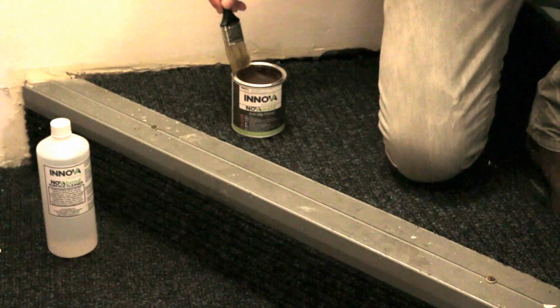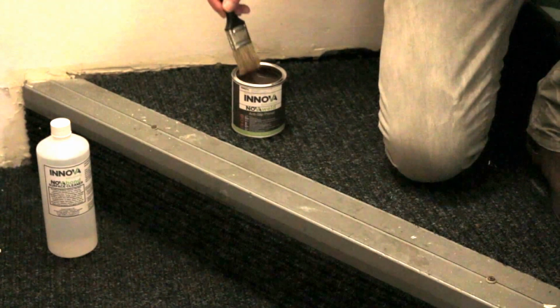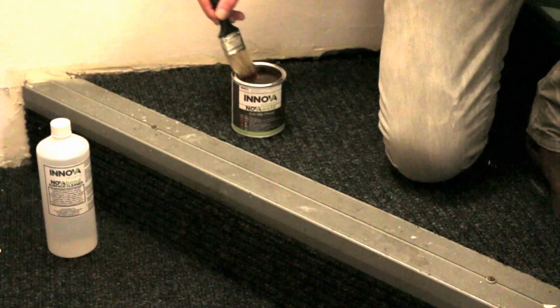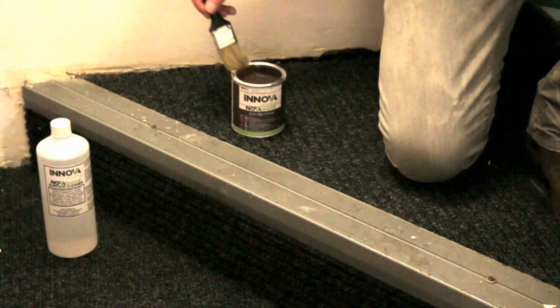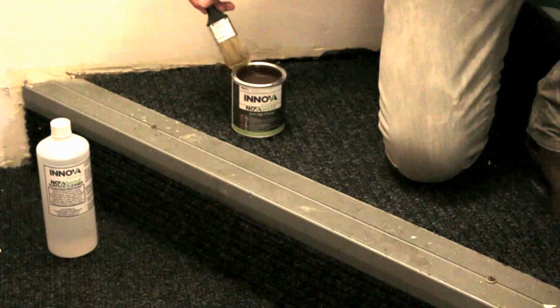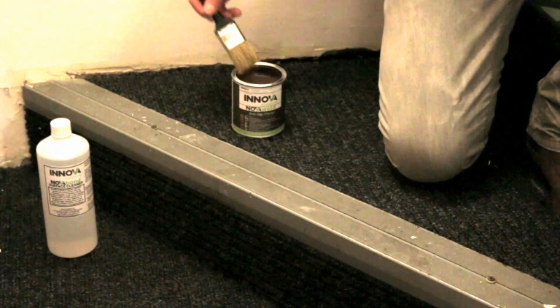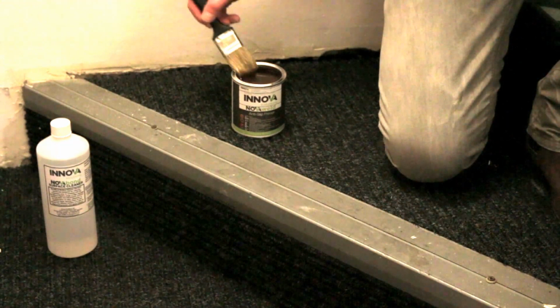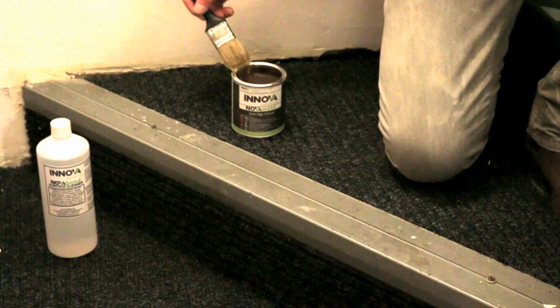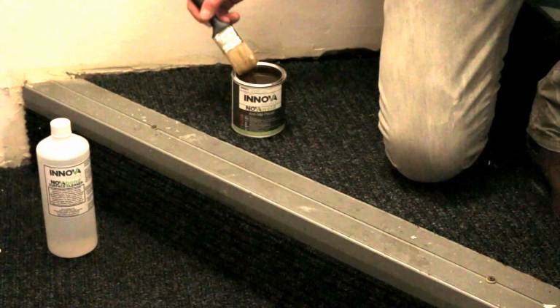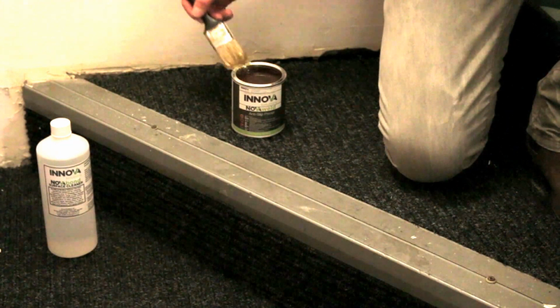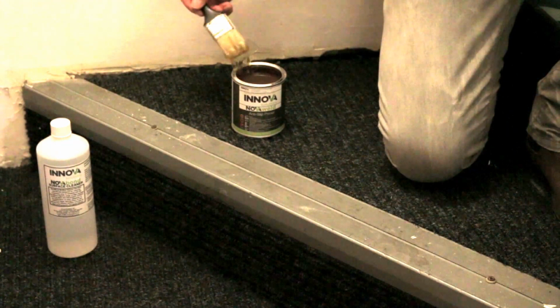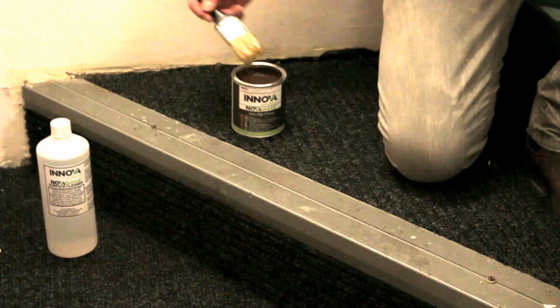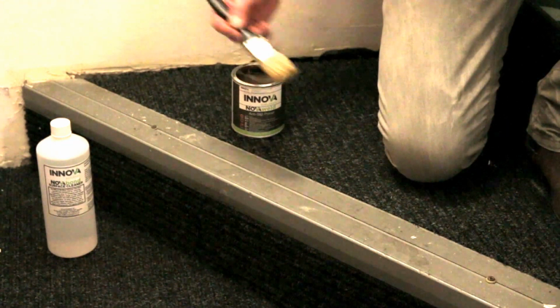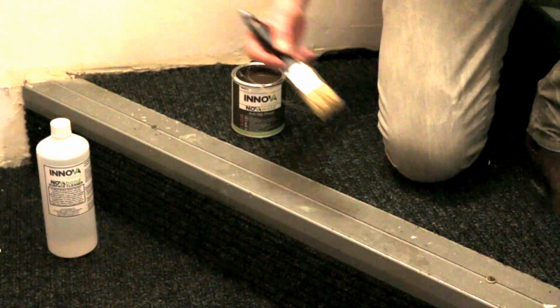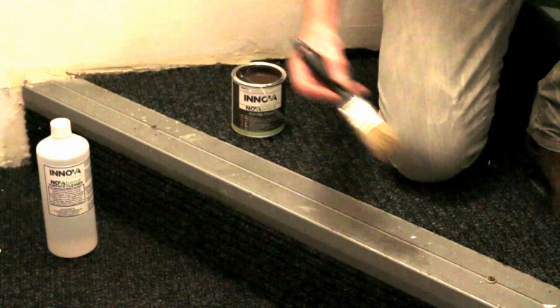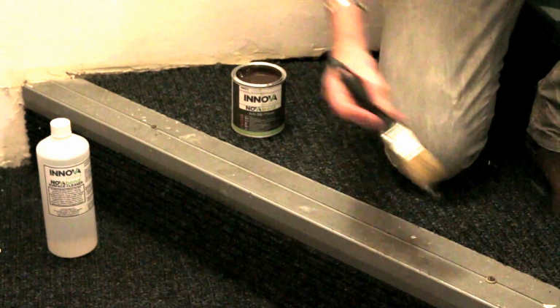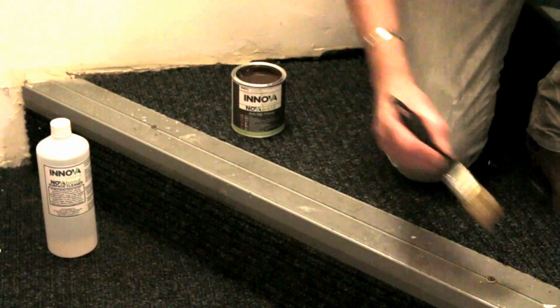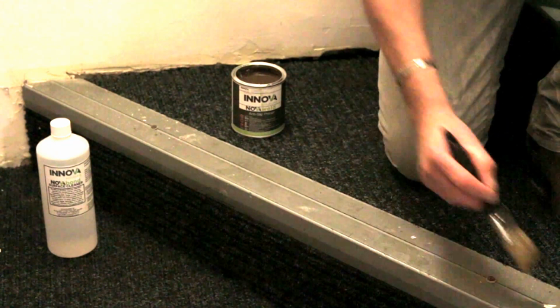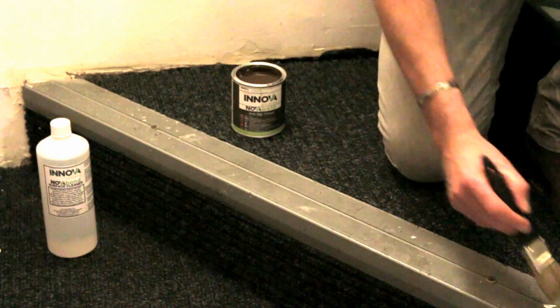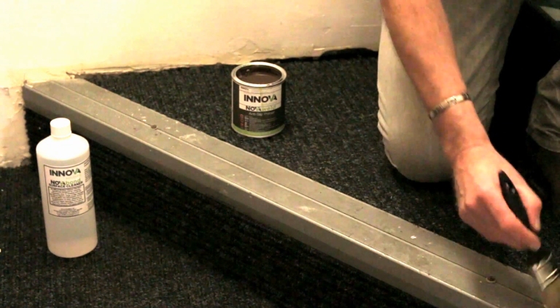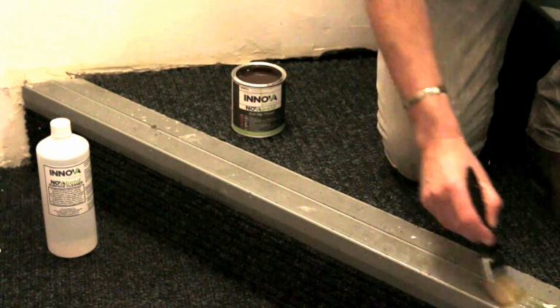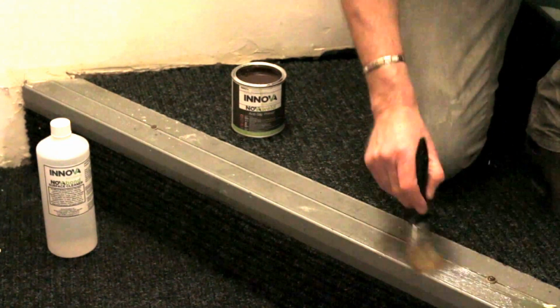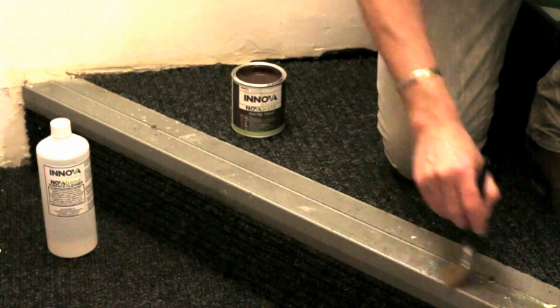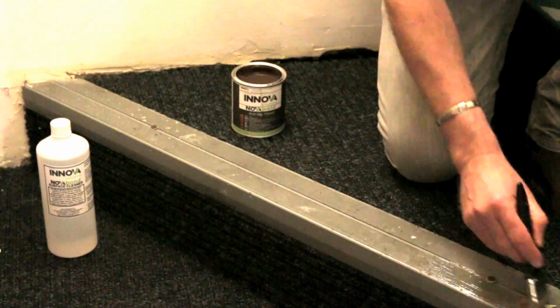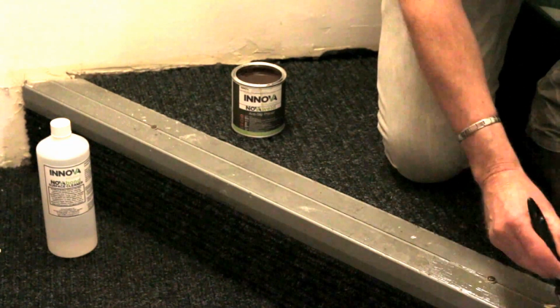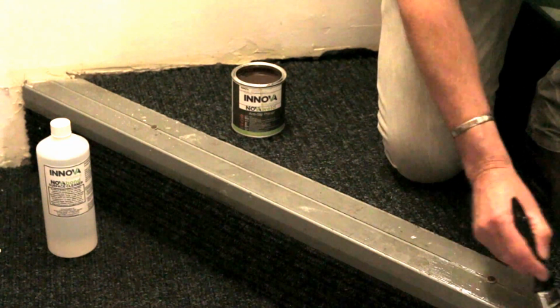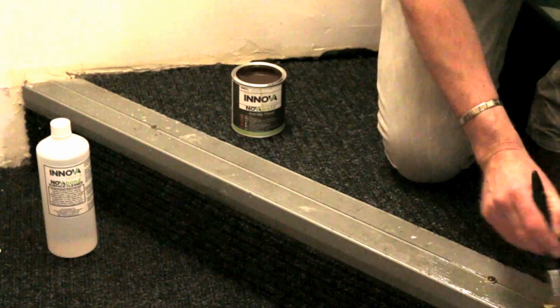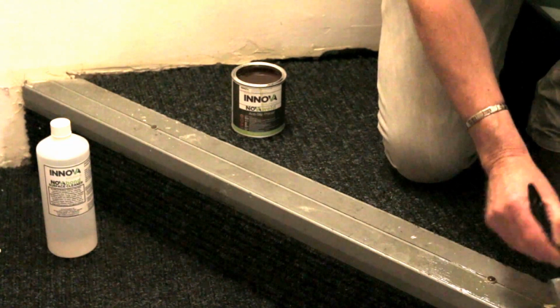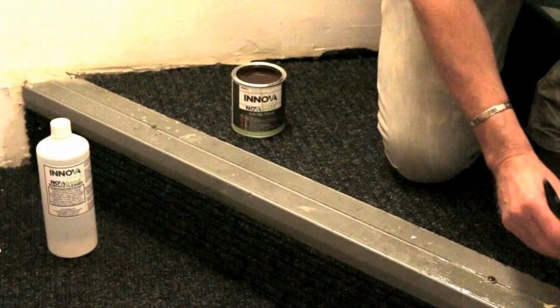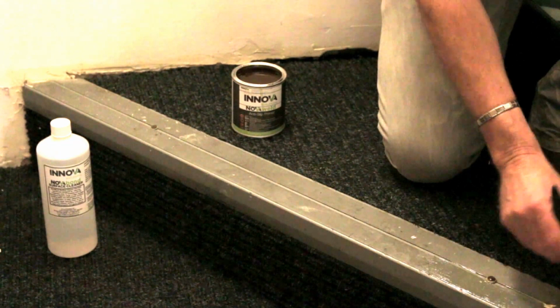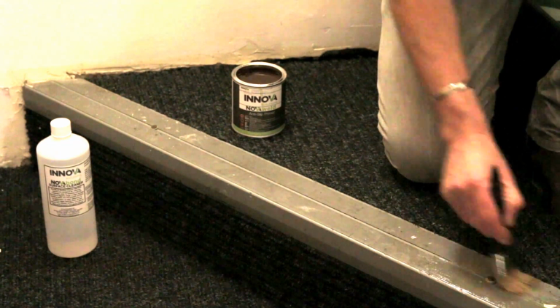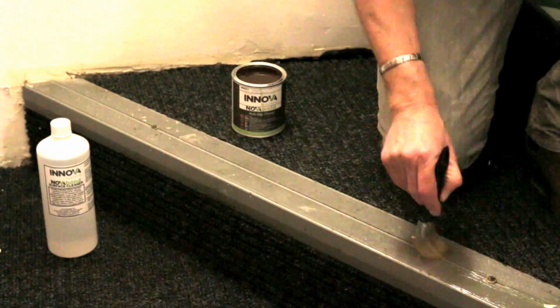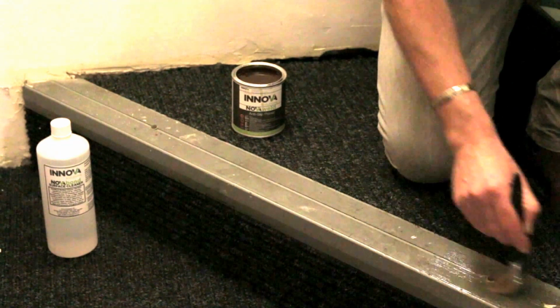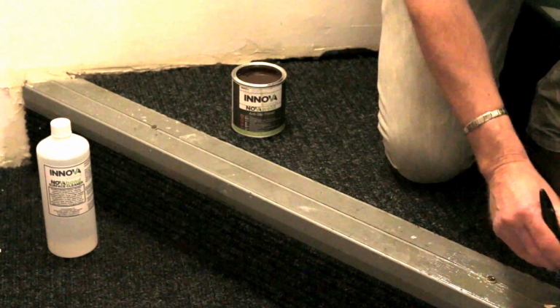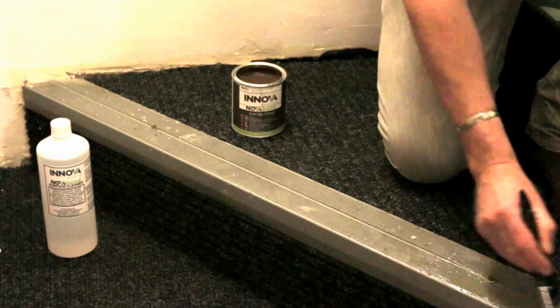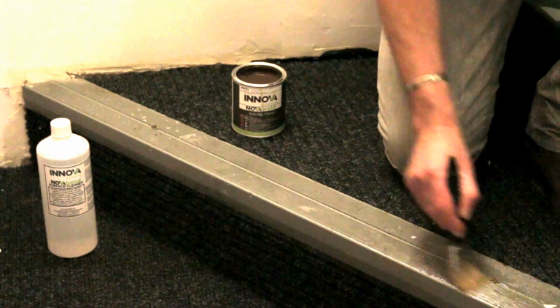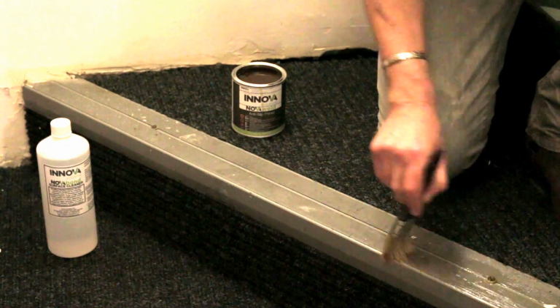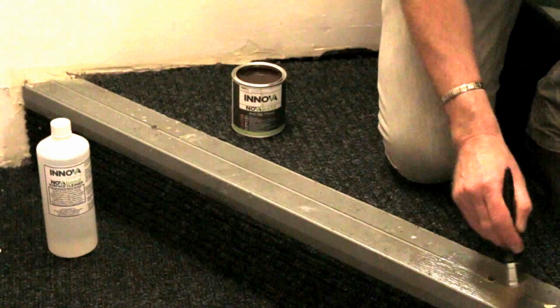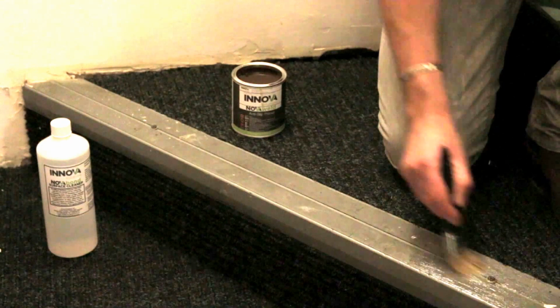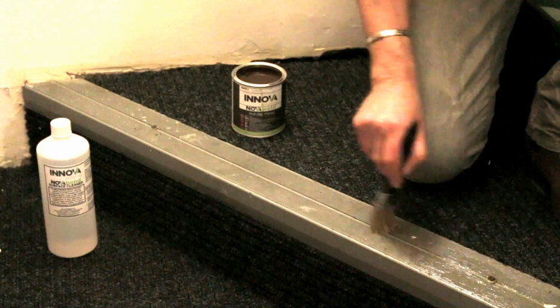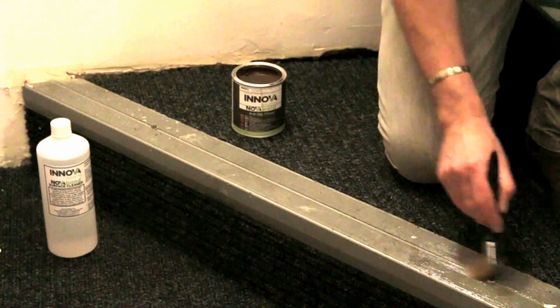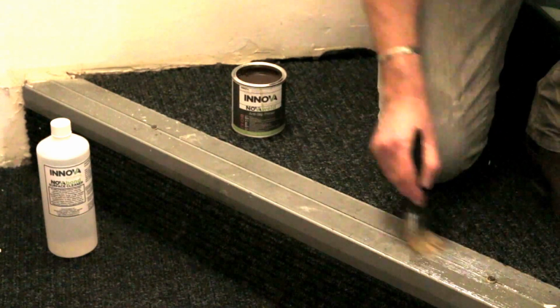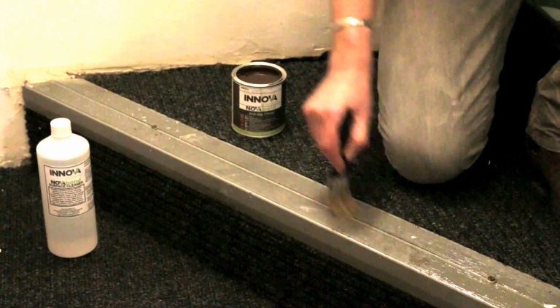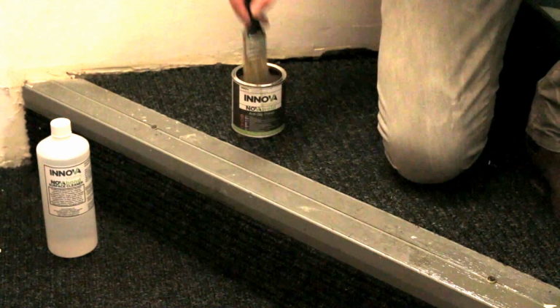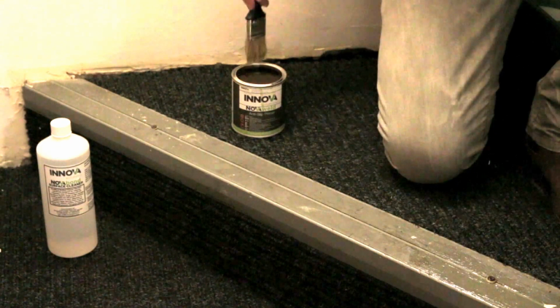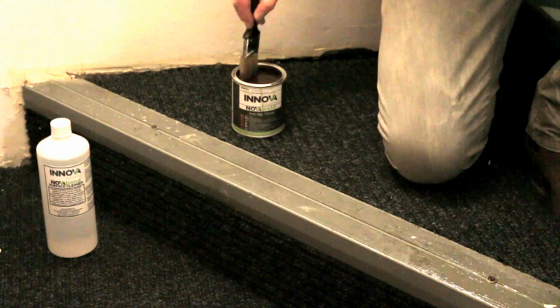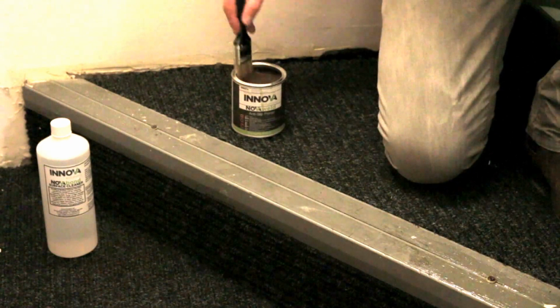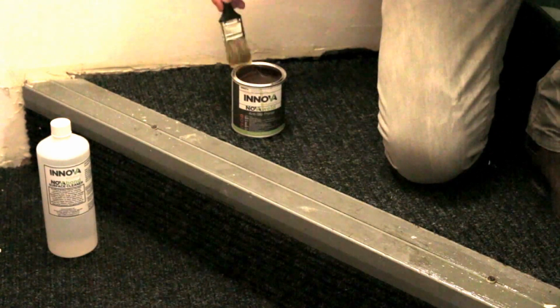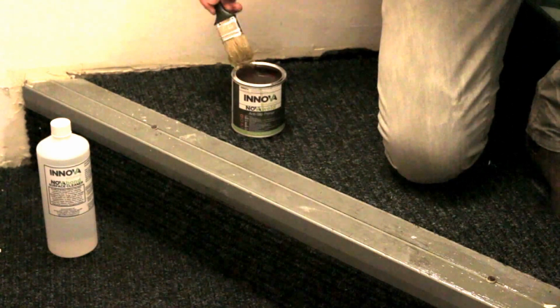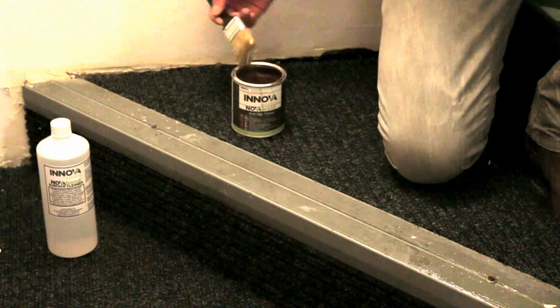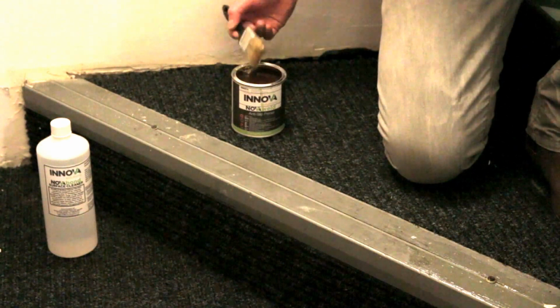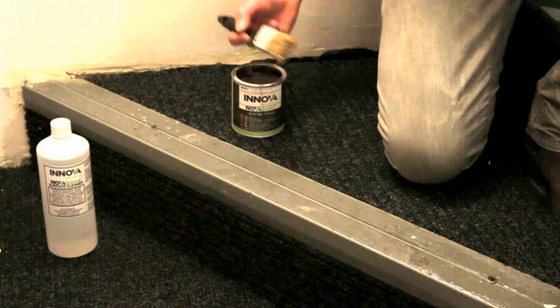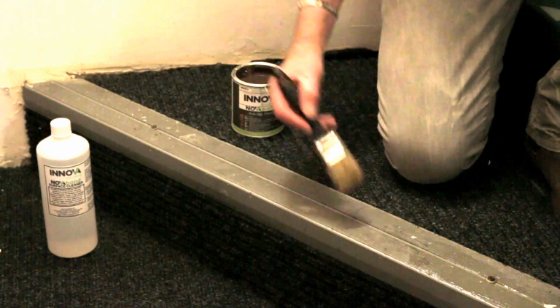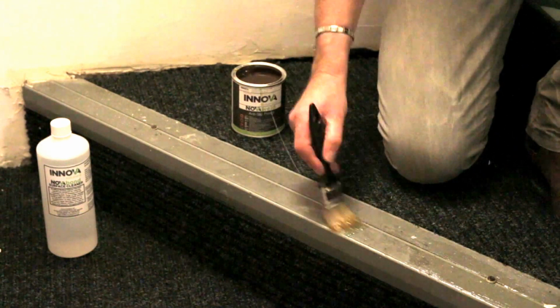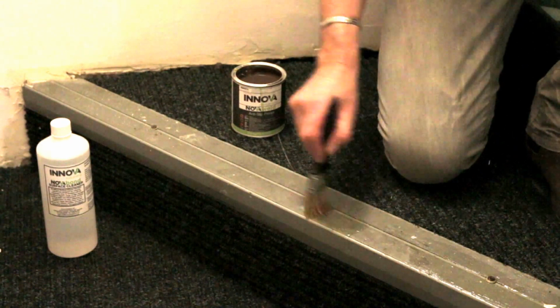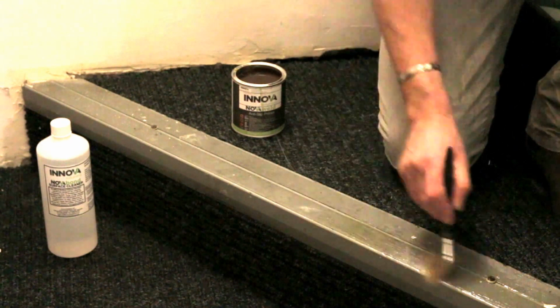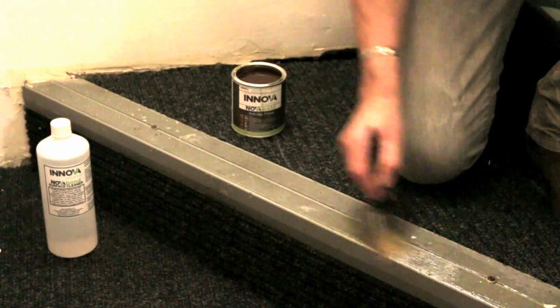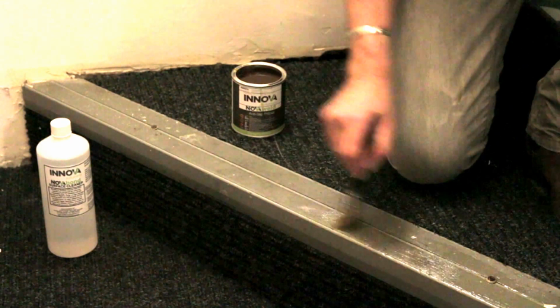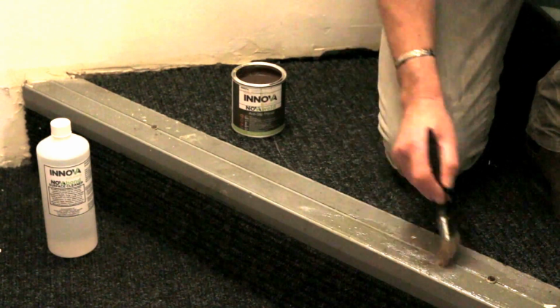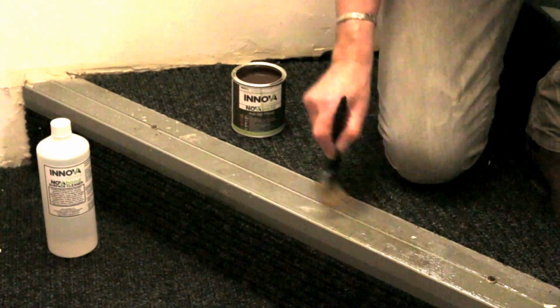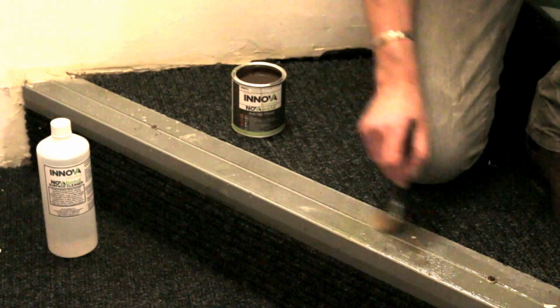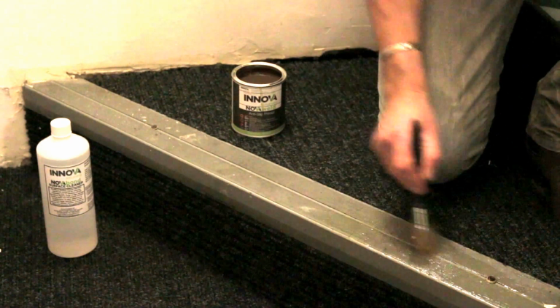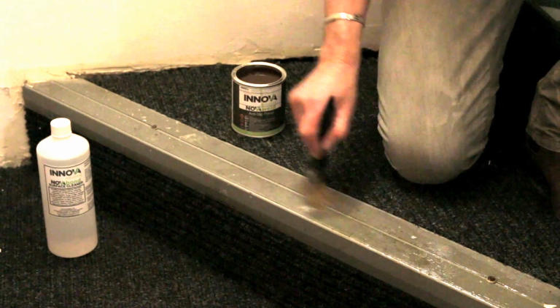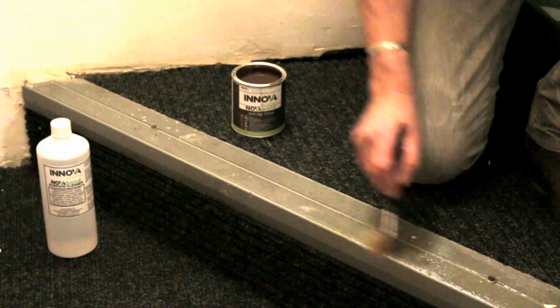Apply a thin coat of anti-slip surface primer to the area where Duraline will be placed and allow to dry fully.